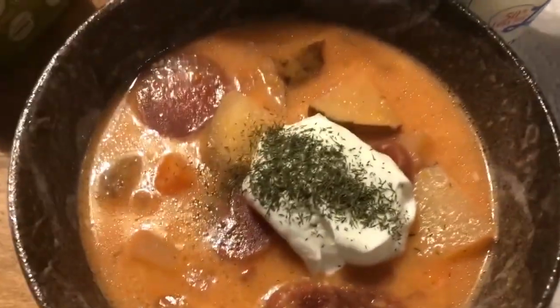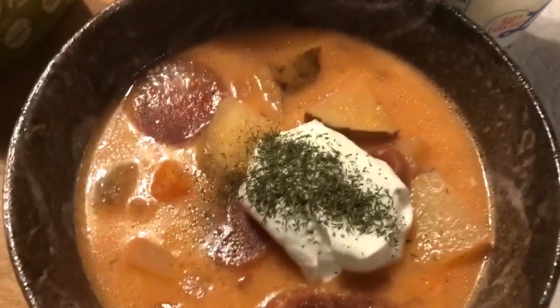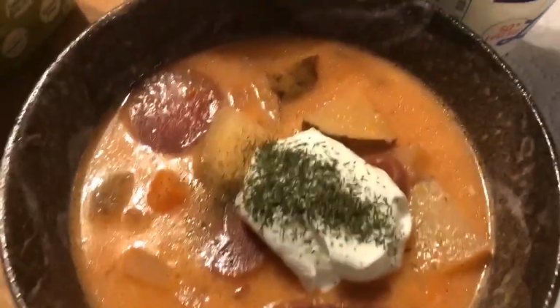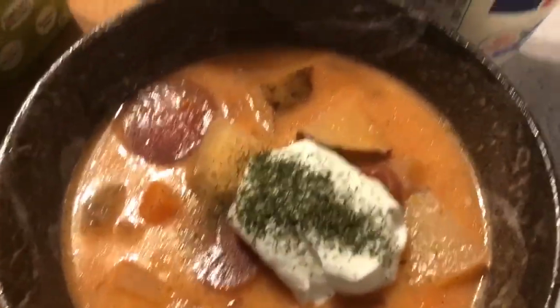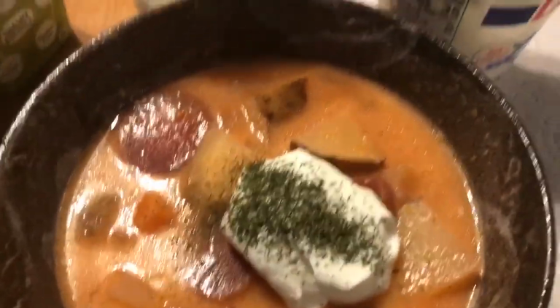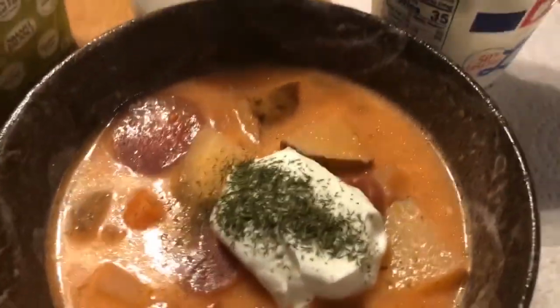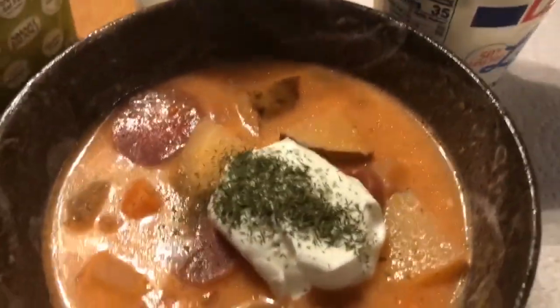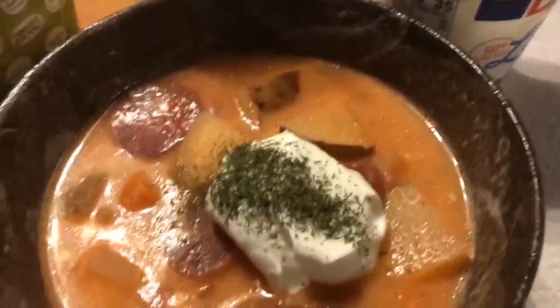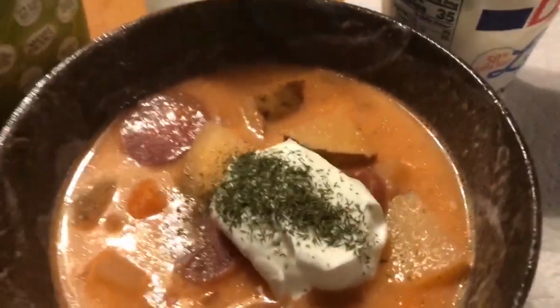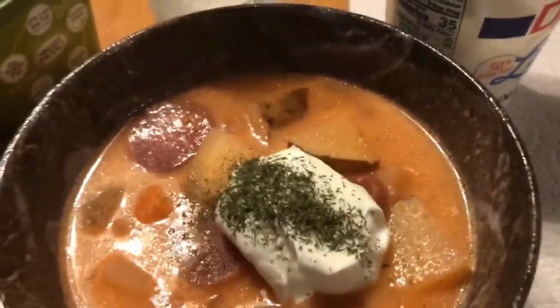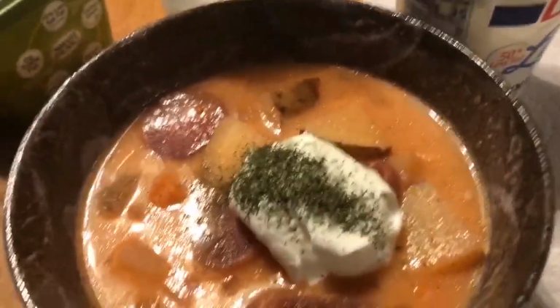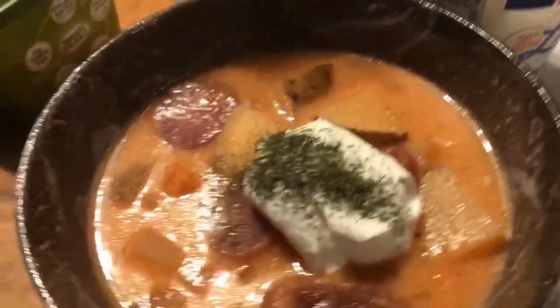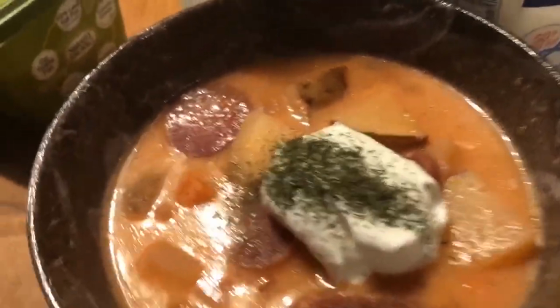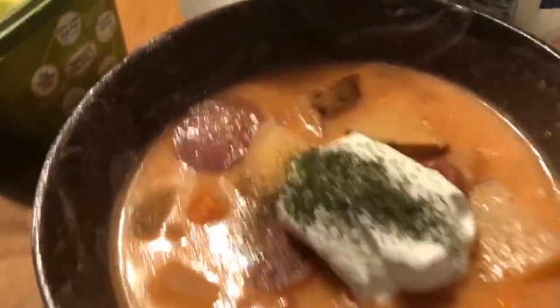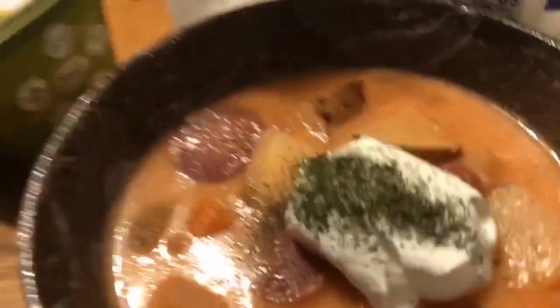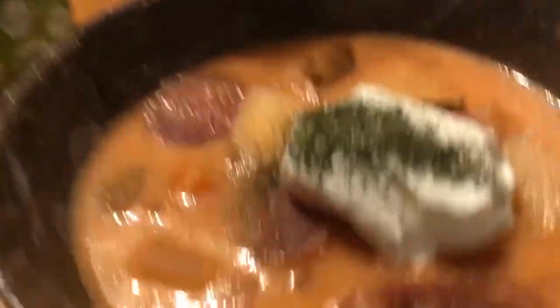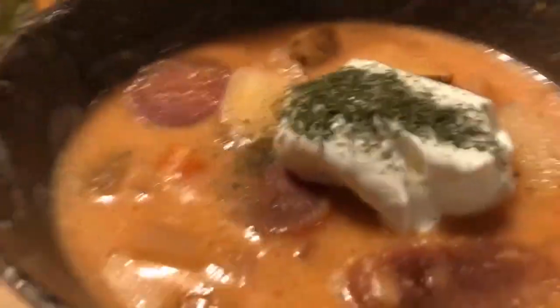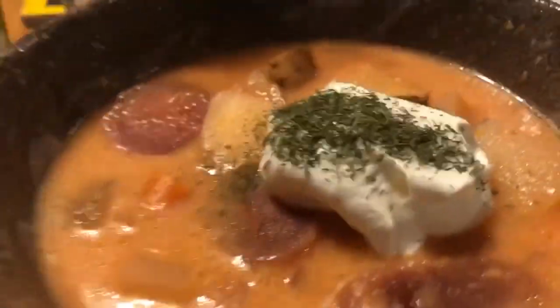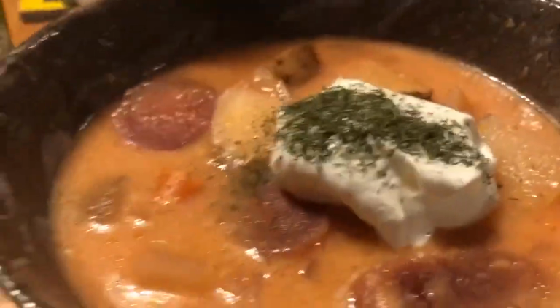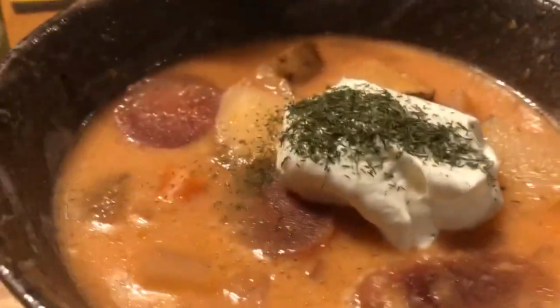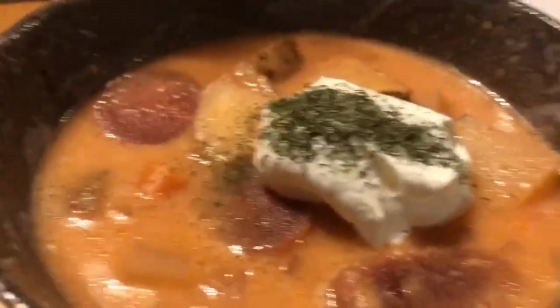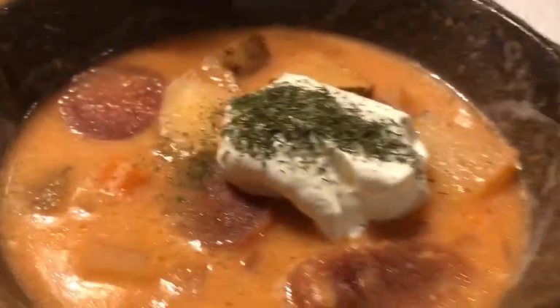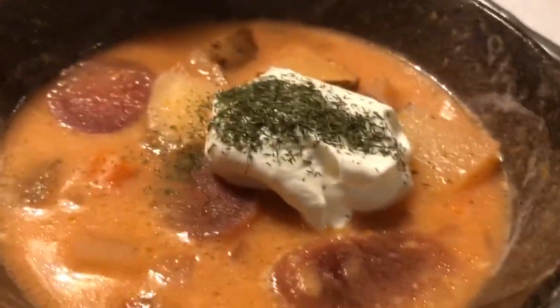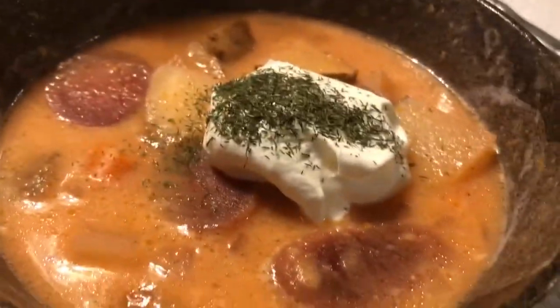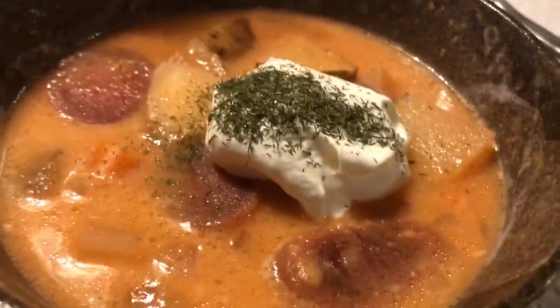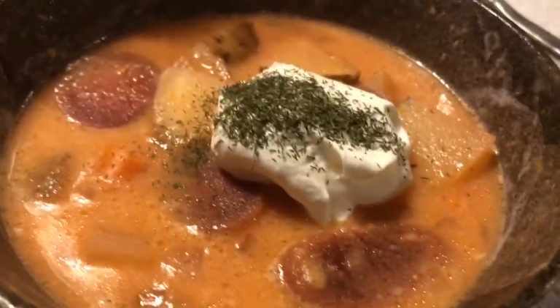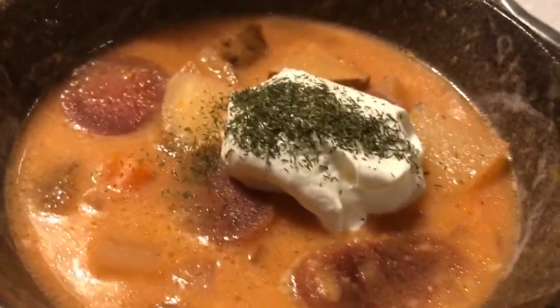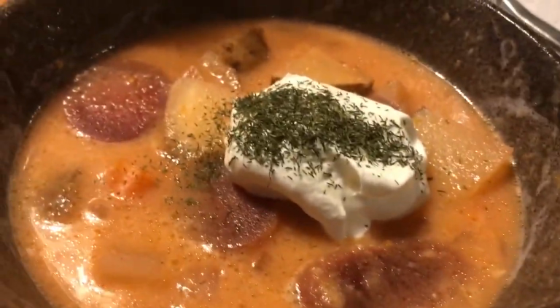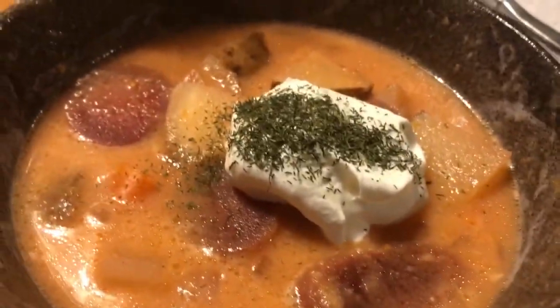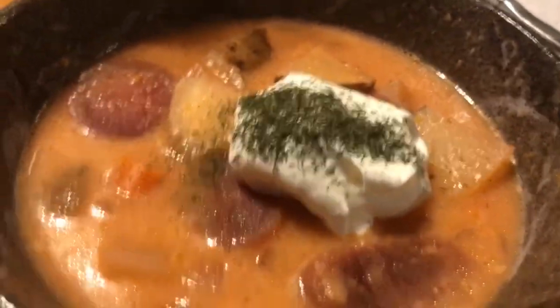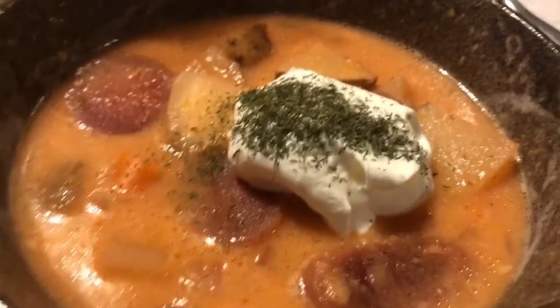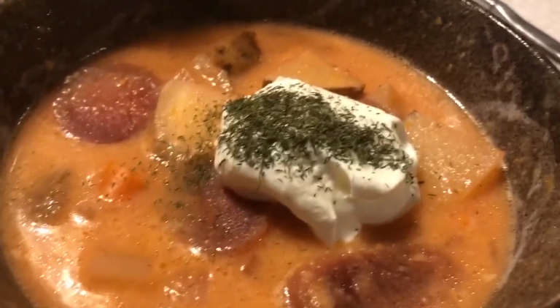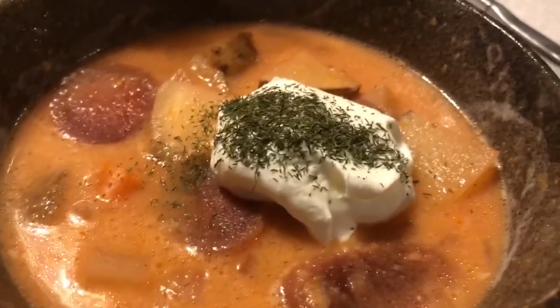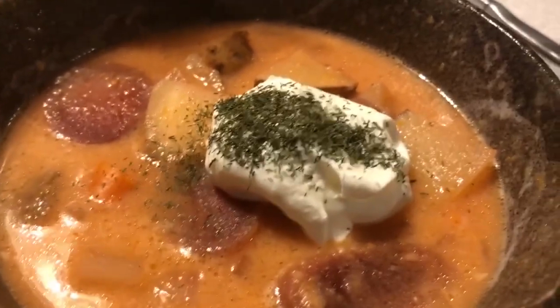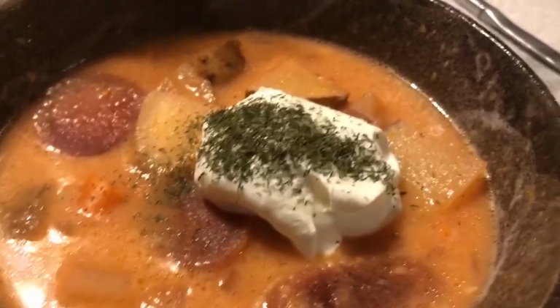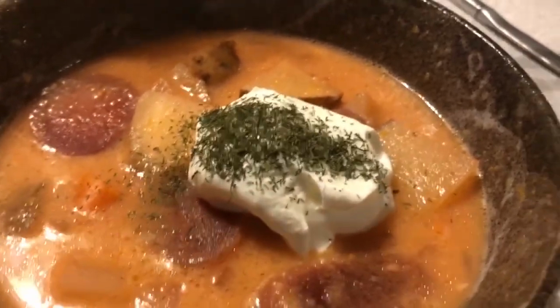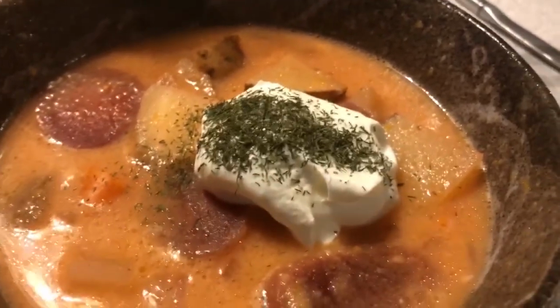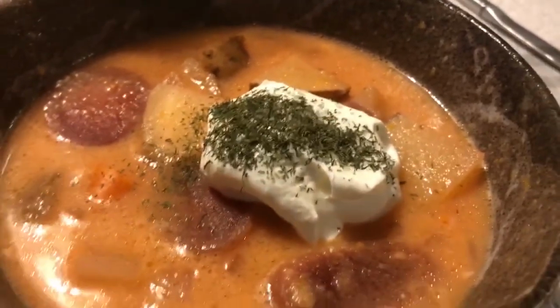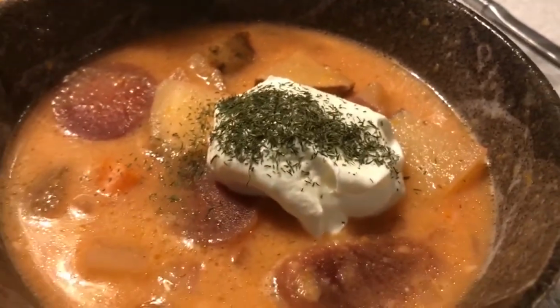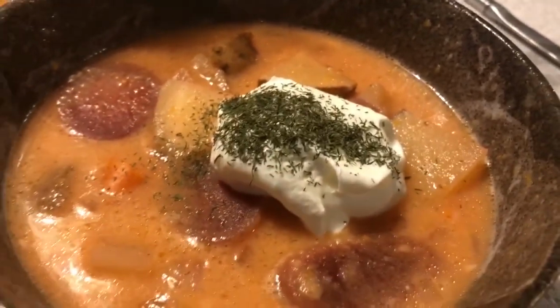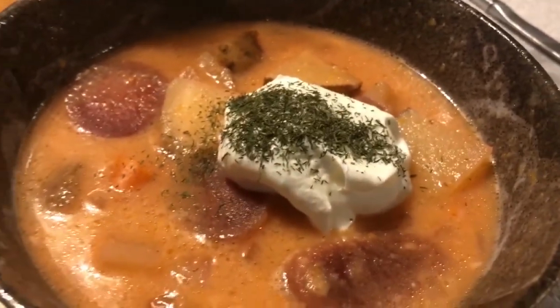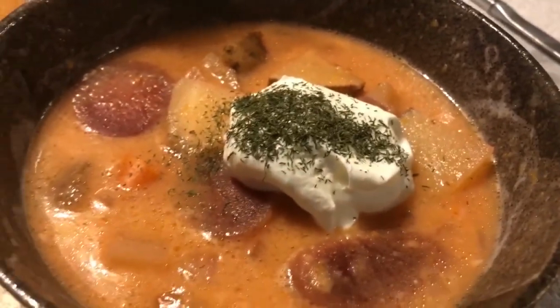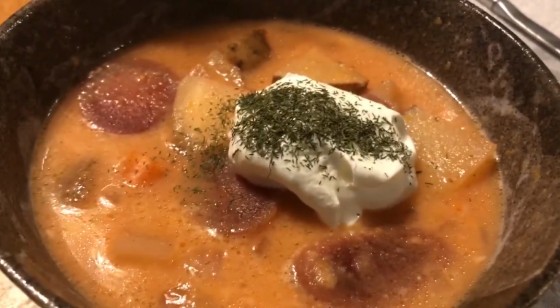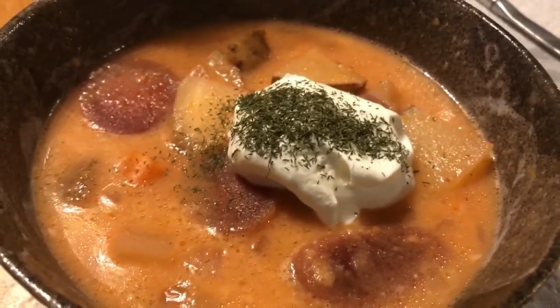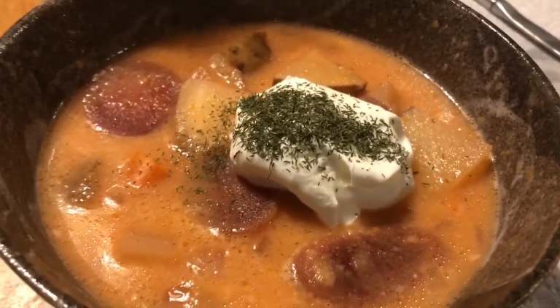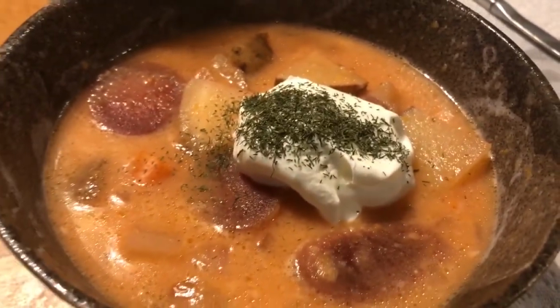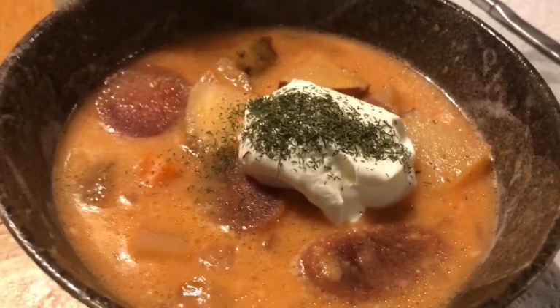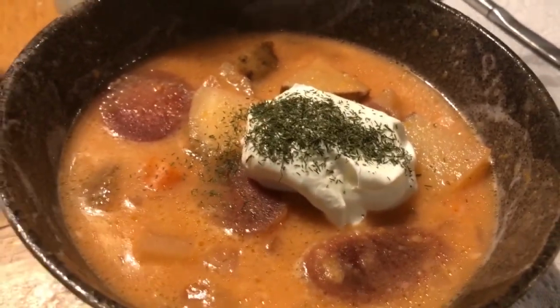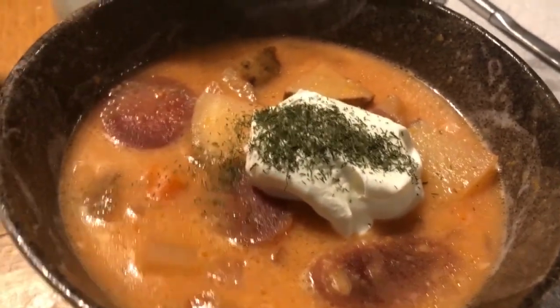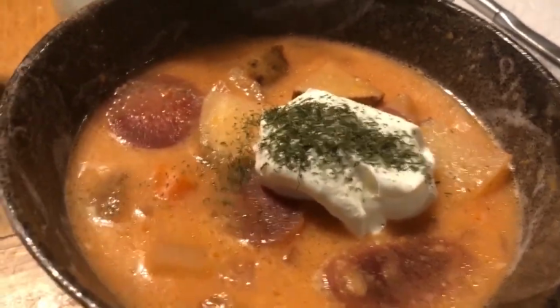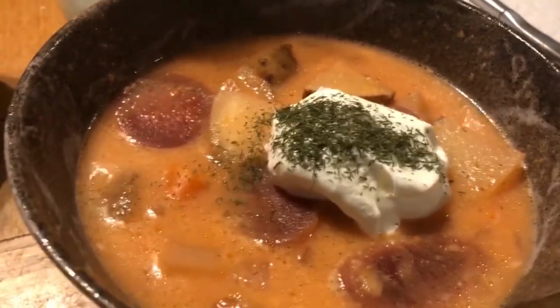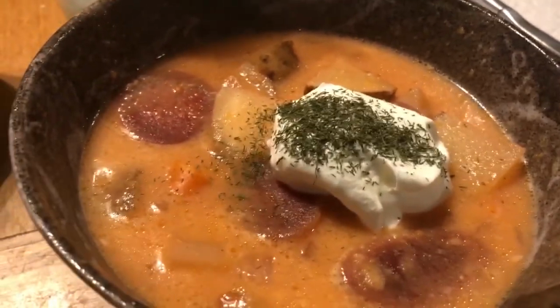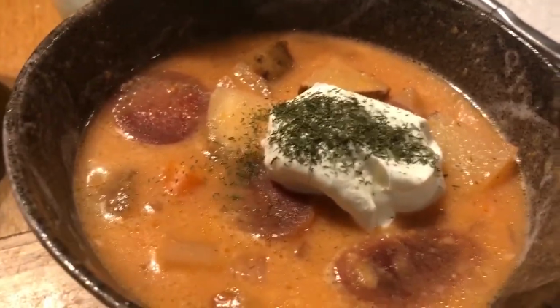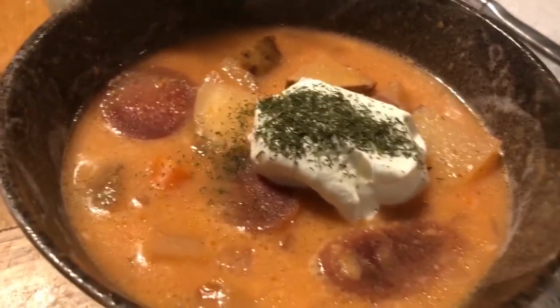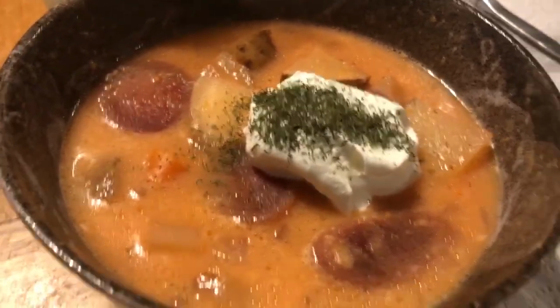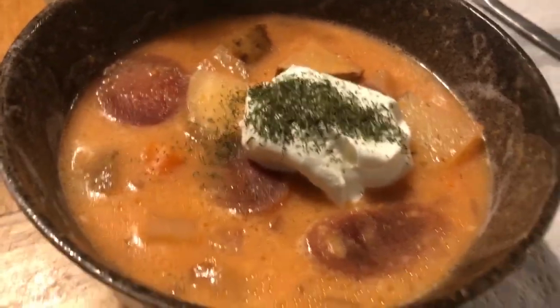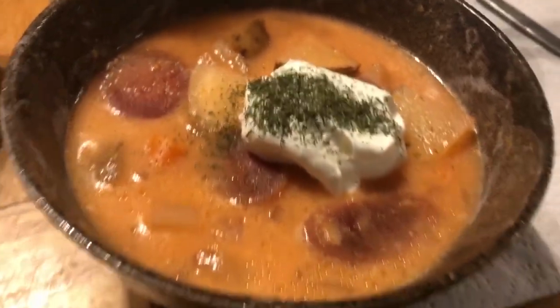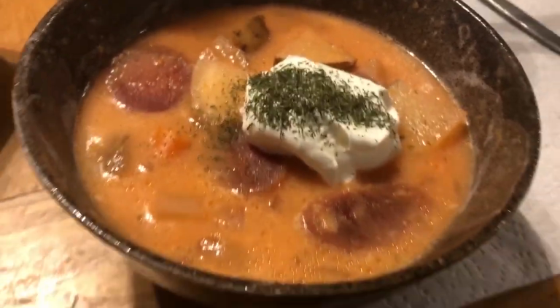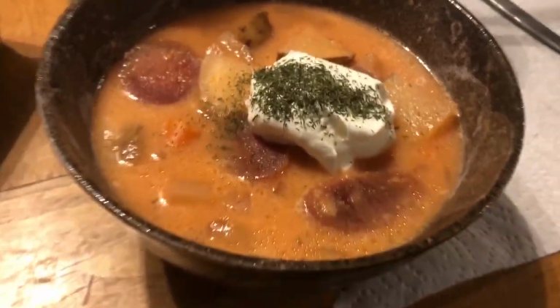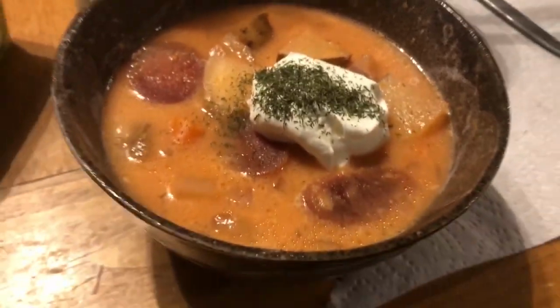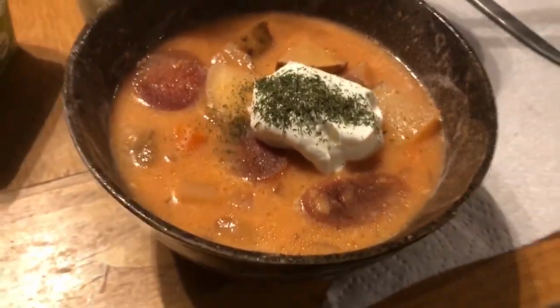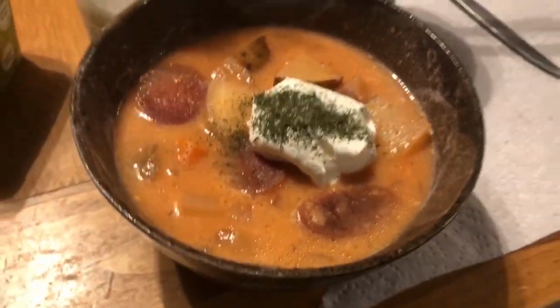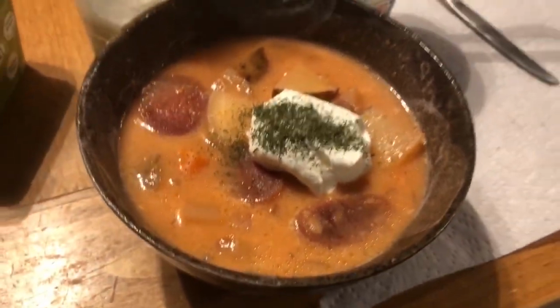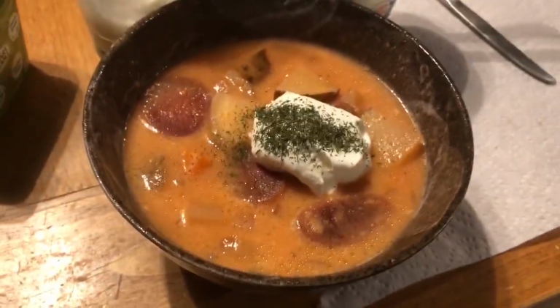There's what it looks like — the borscht, a root soup from Russia. Thanks for watching.